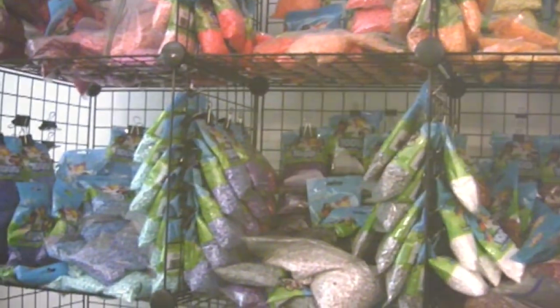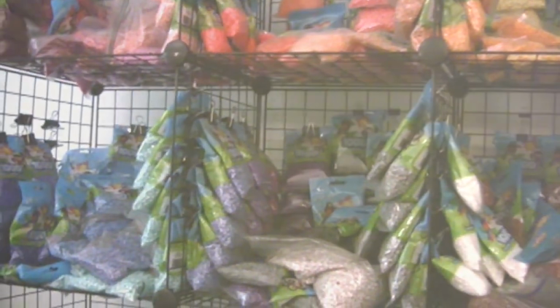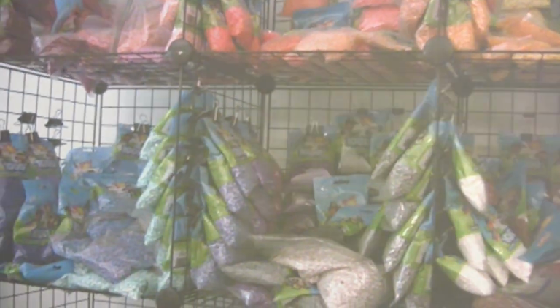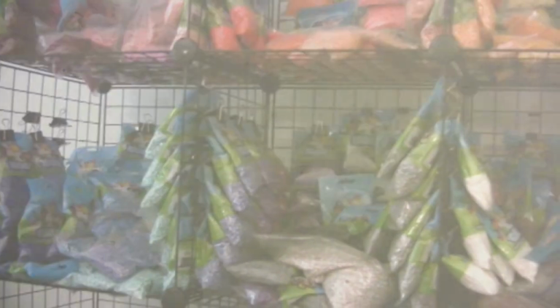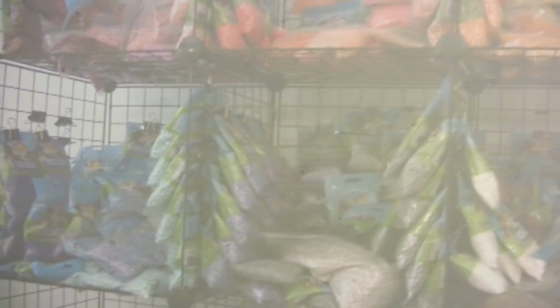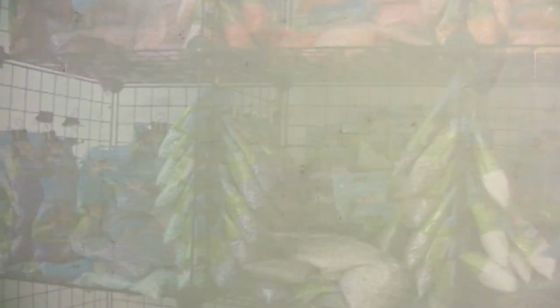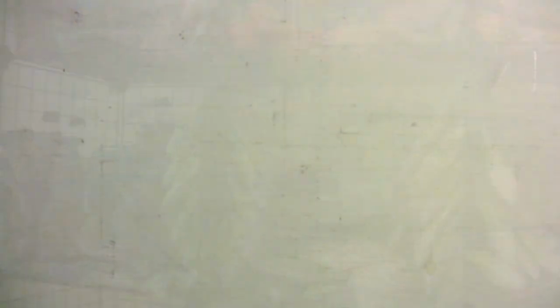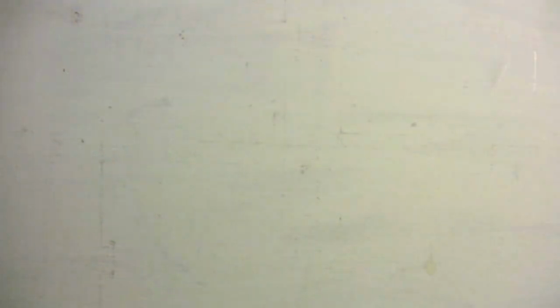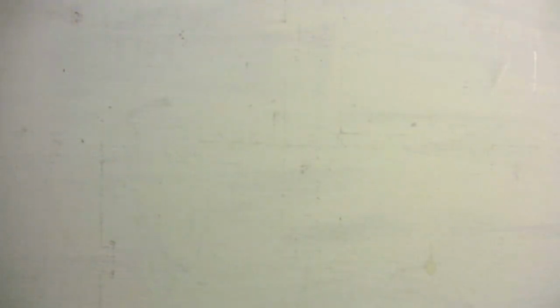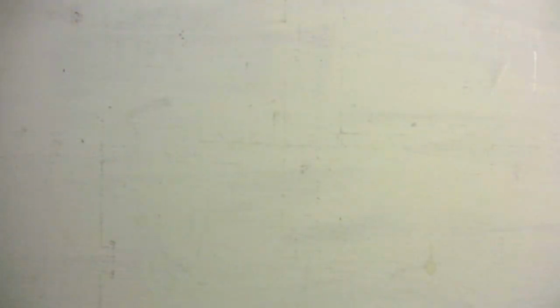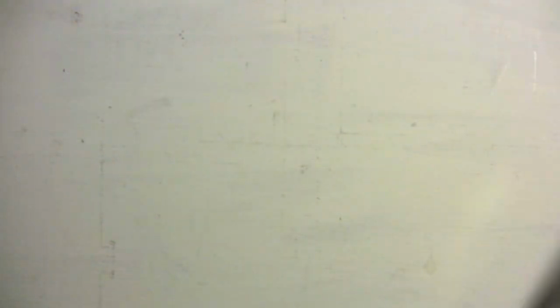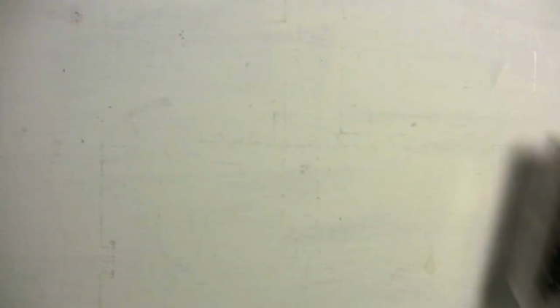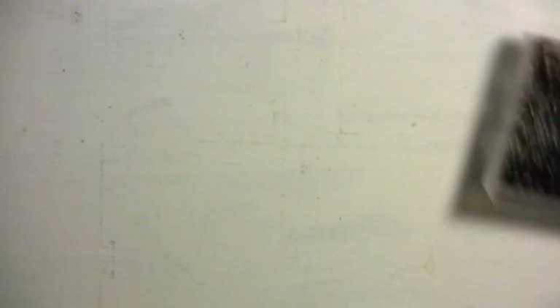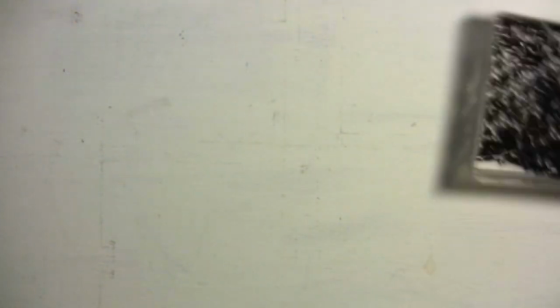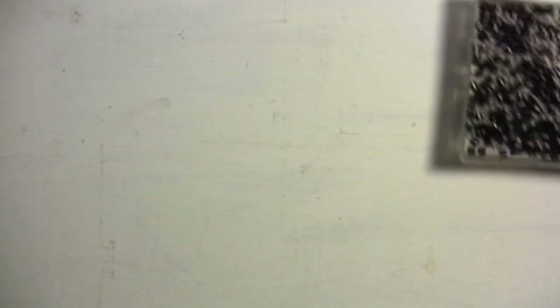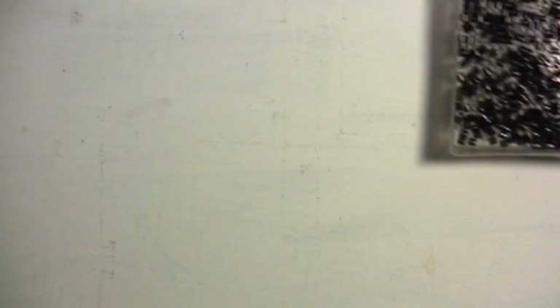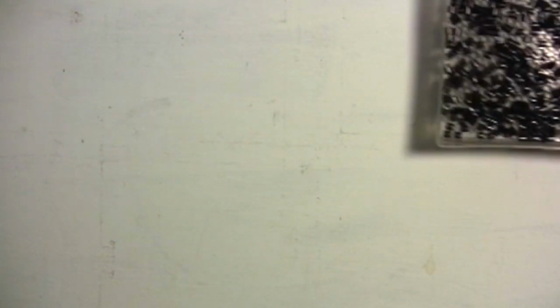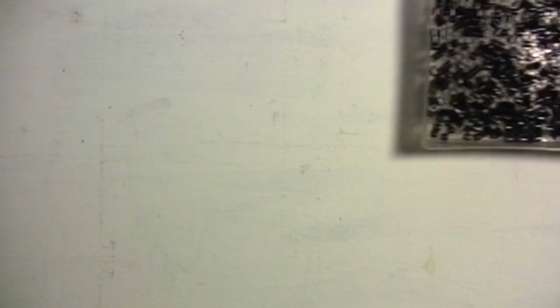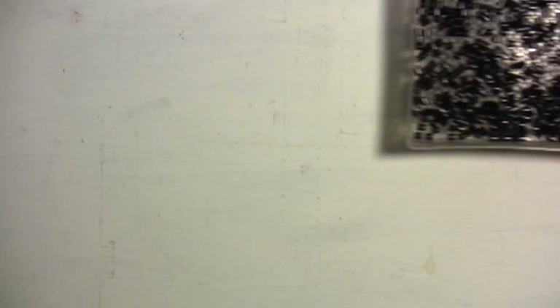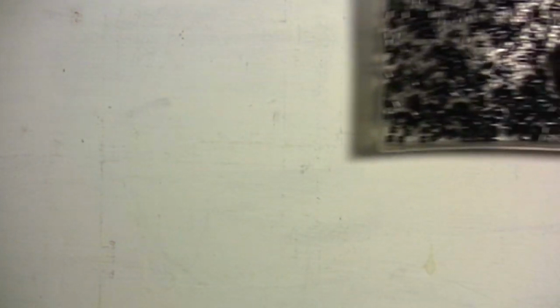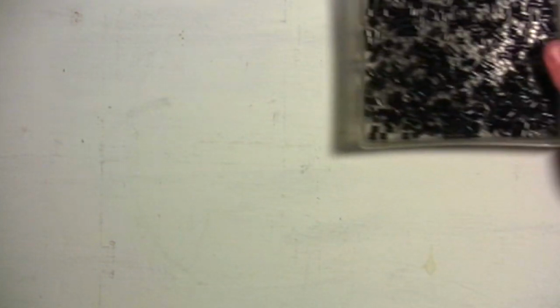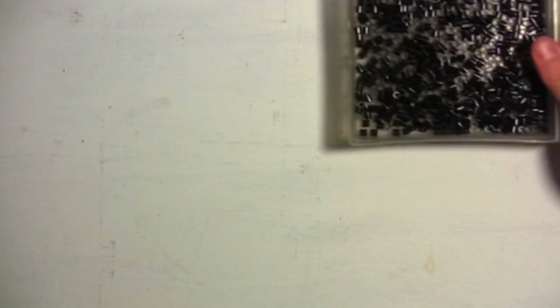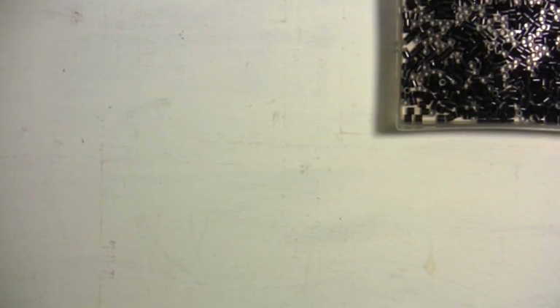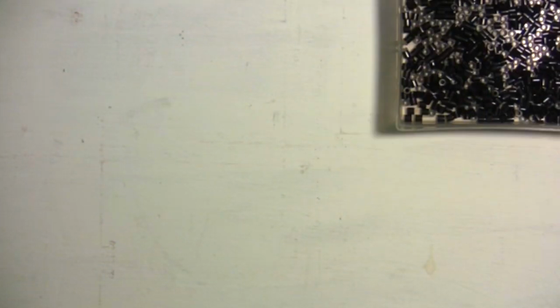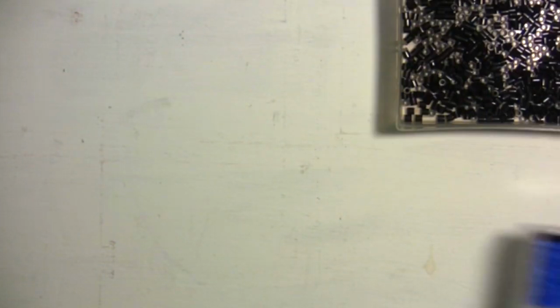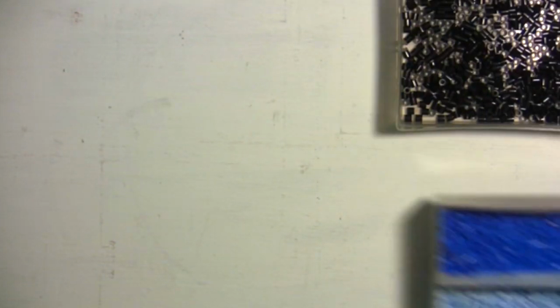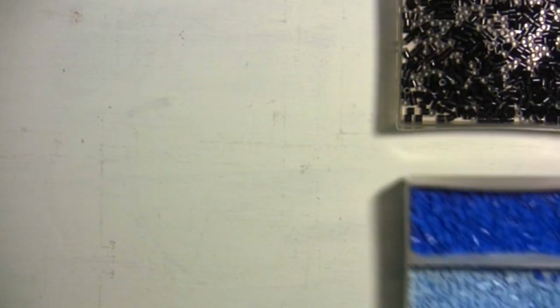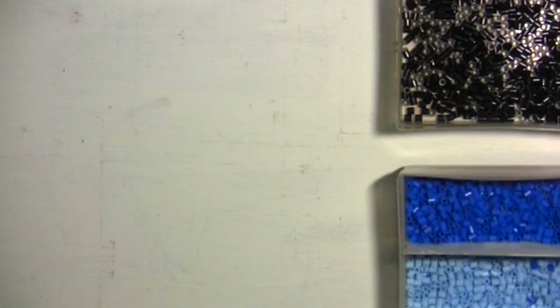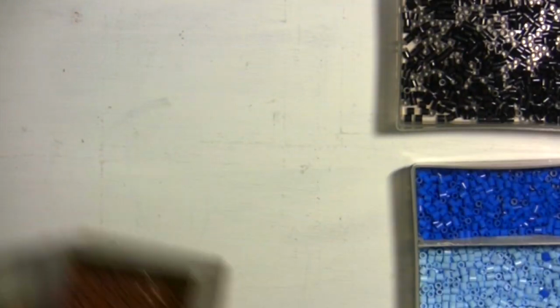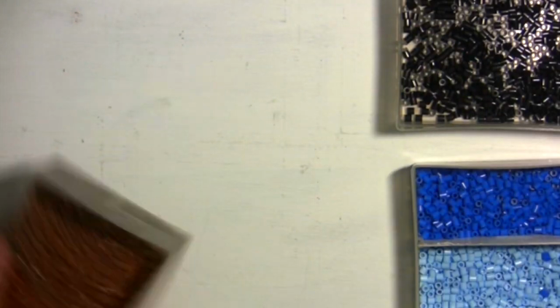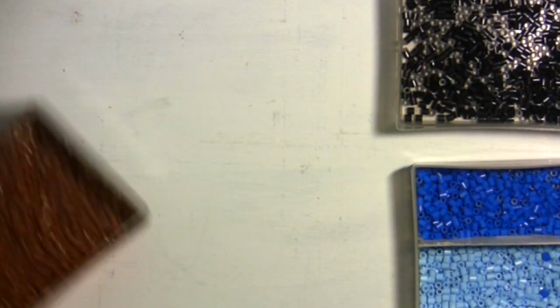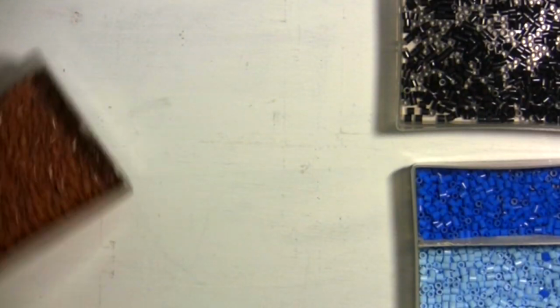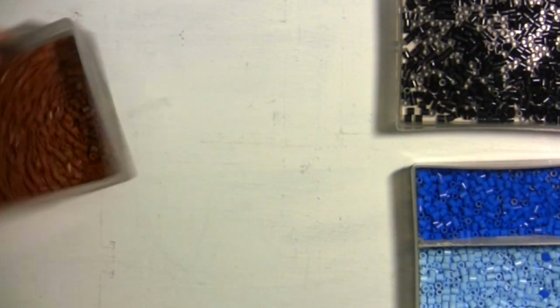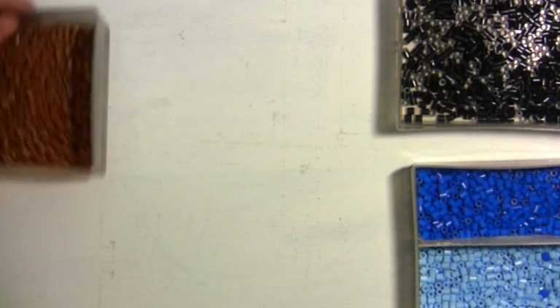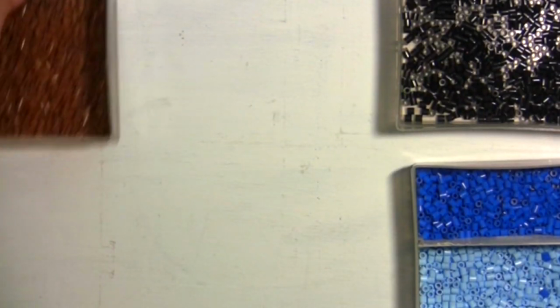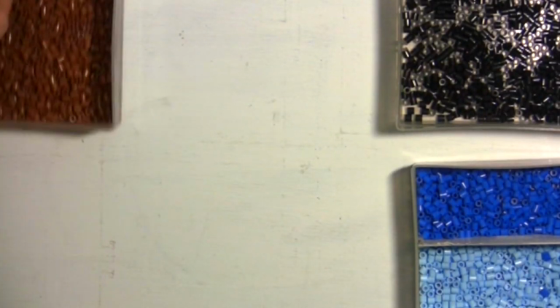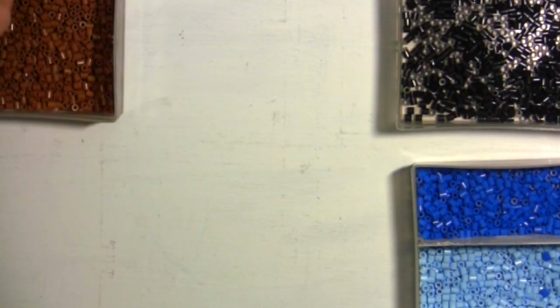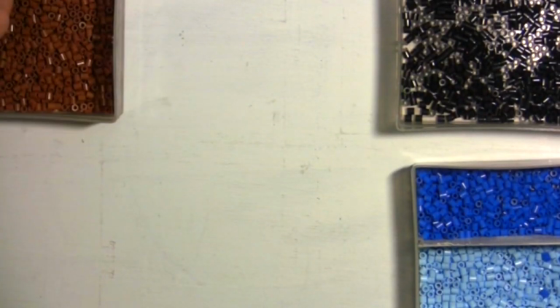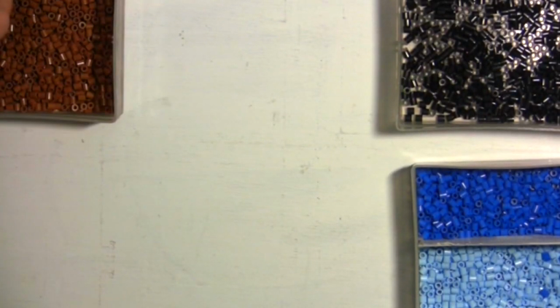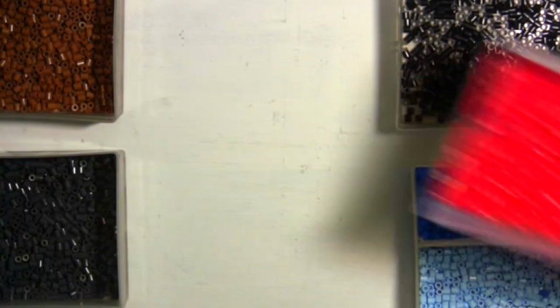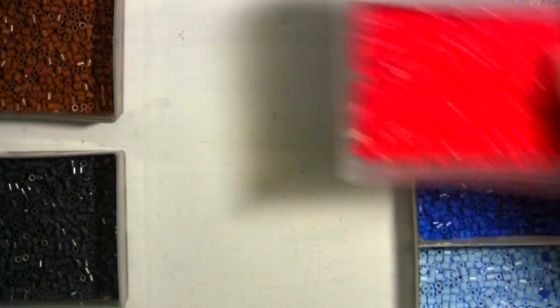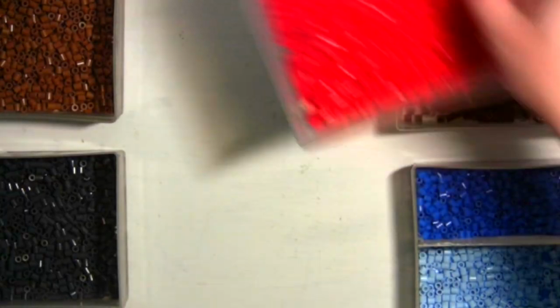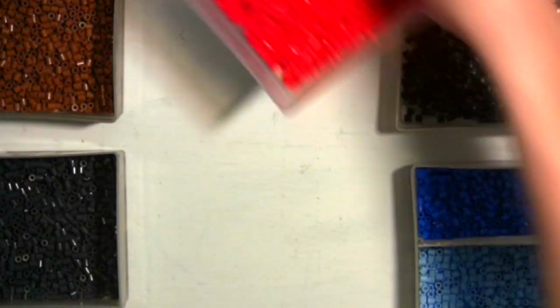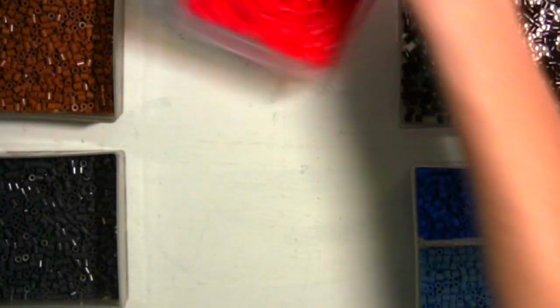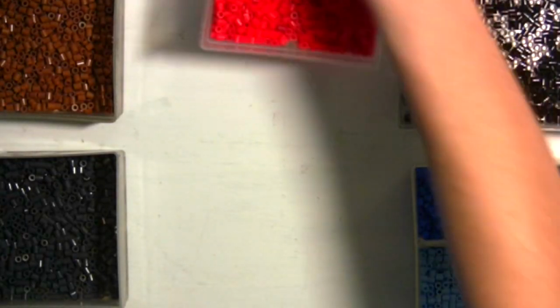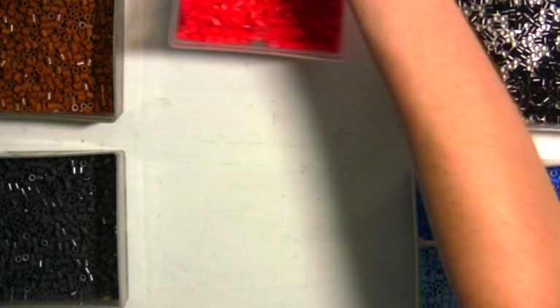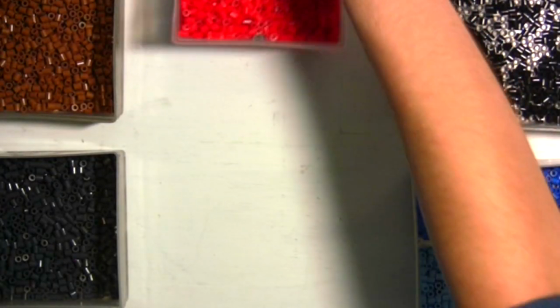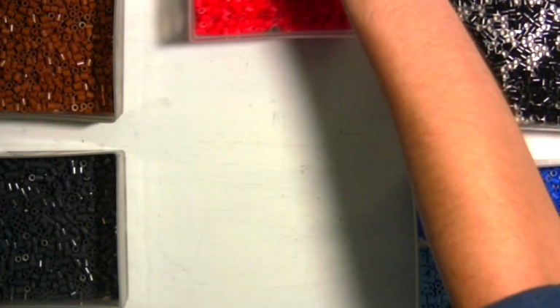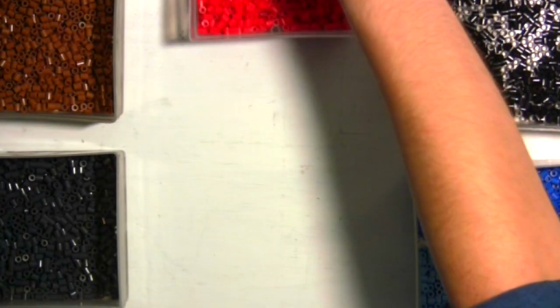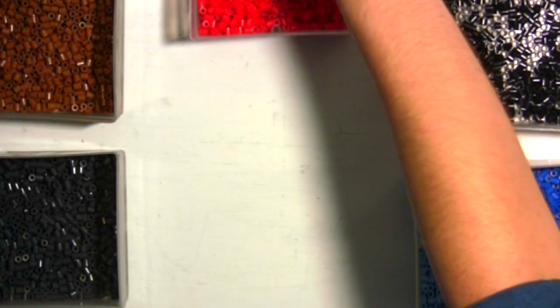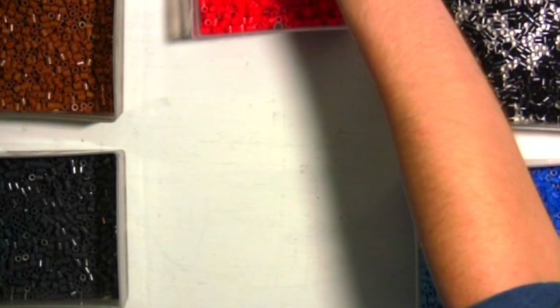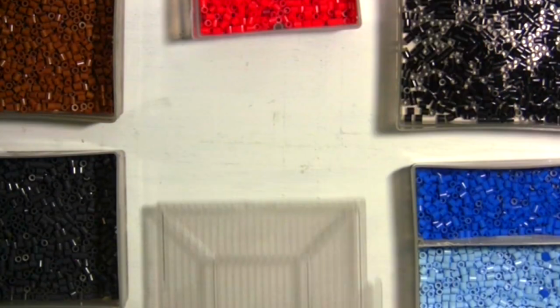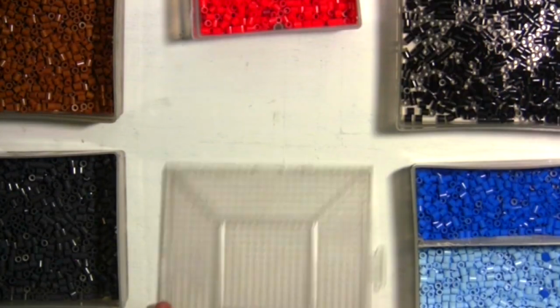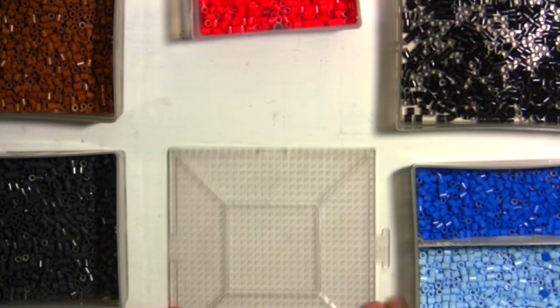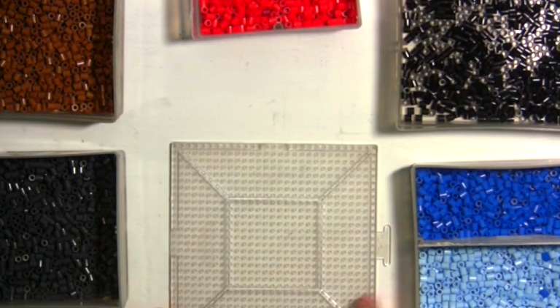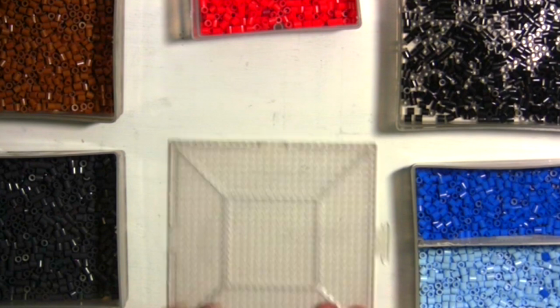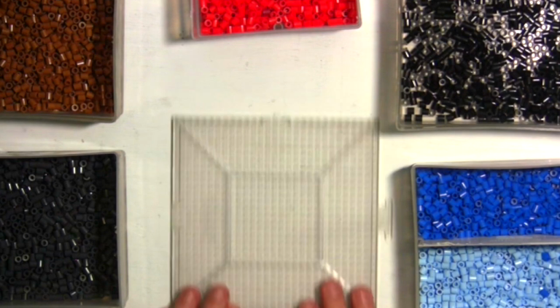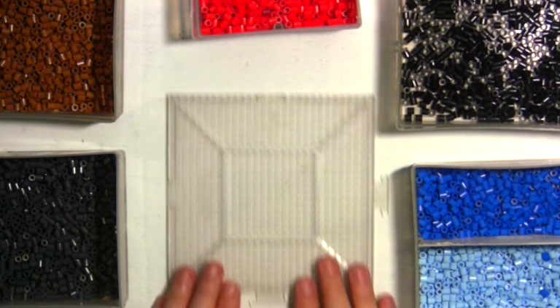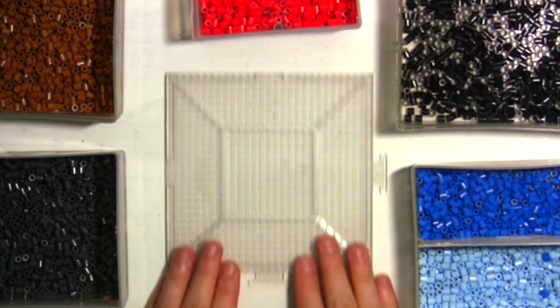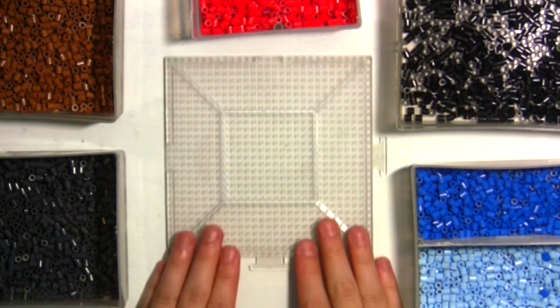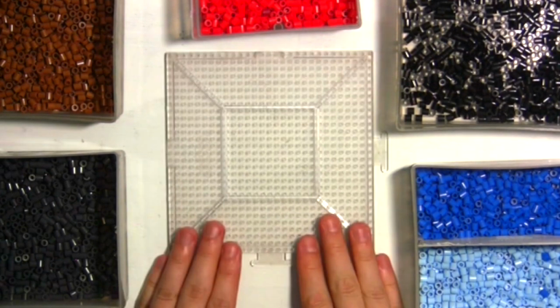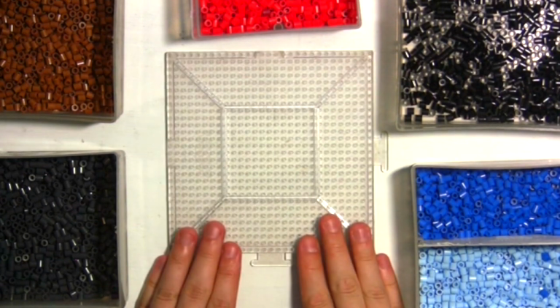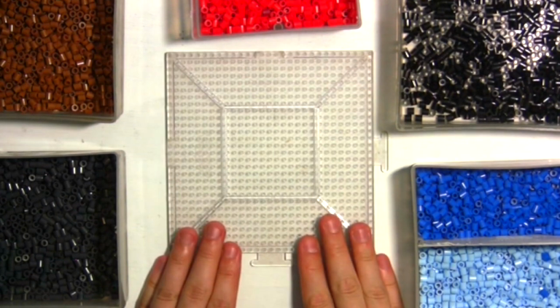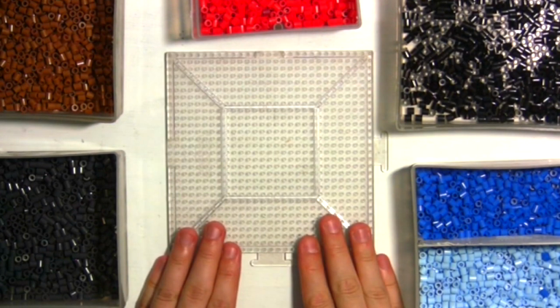In my studio, I'll make sure to have all the perler beads I'll need that day. Then, start to arrange them on a pegboard.